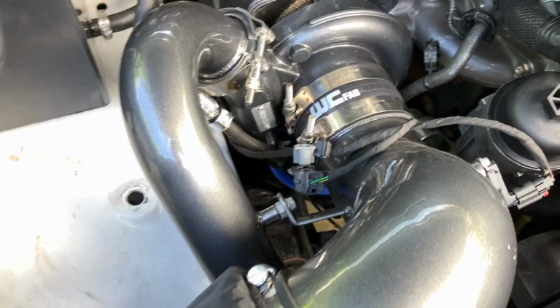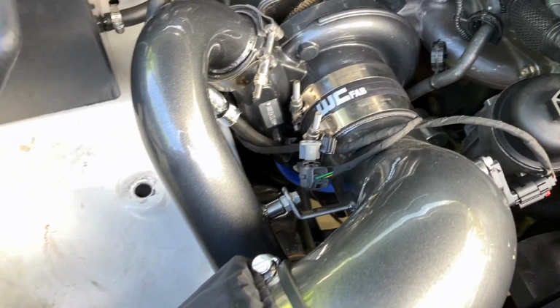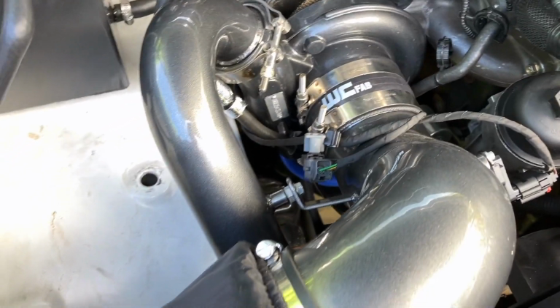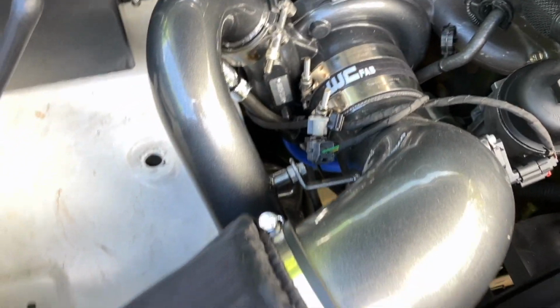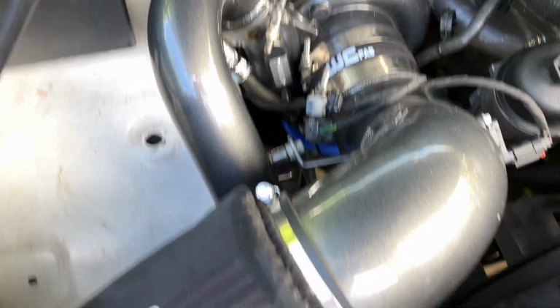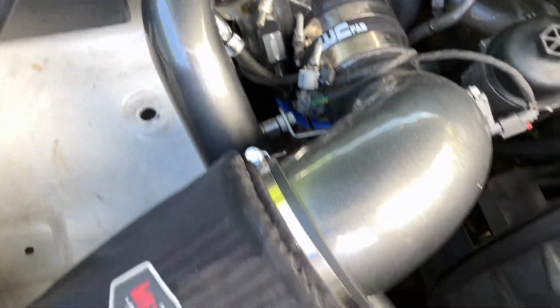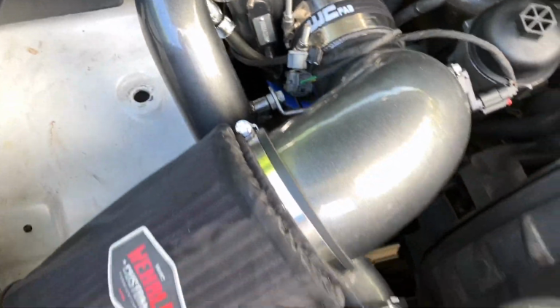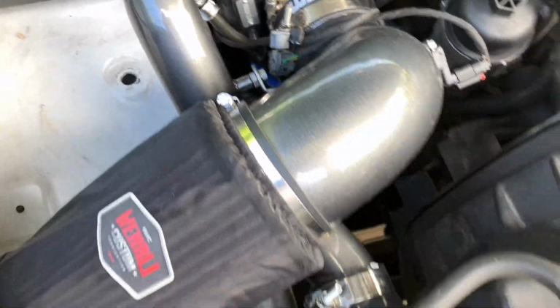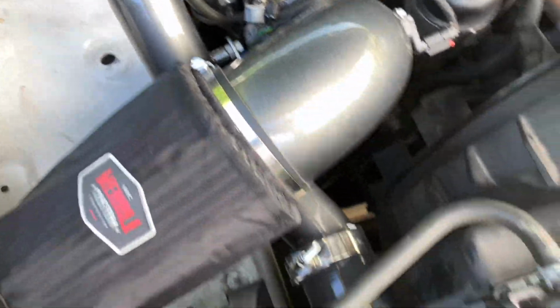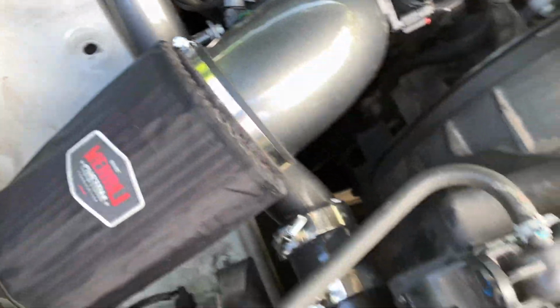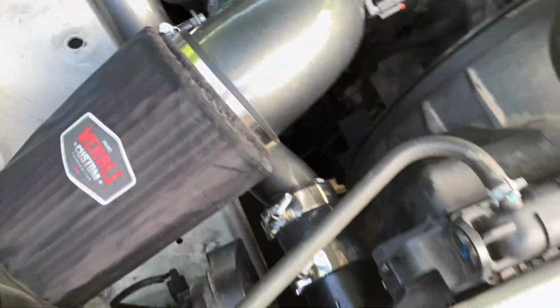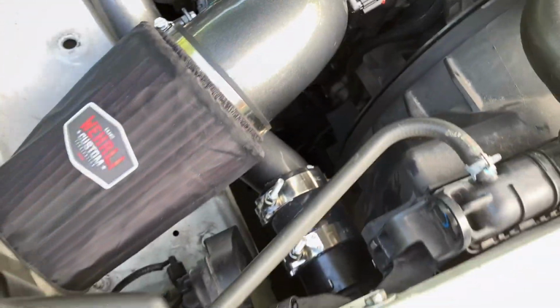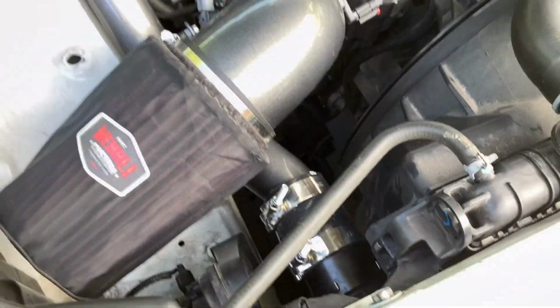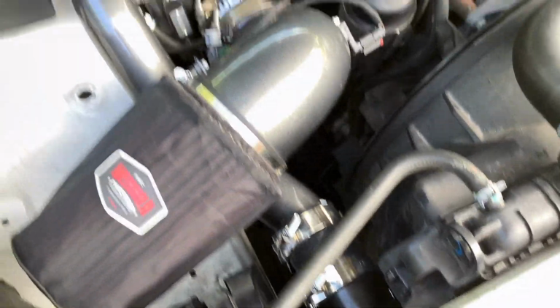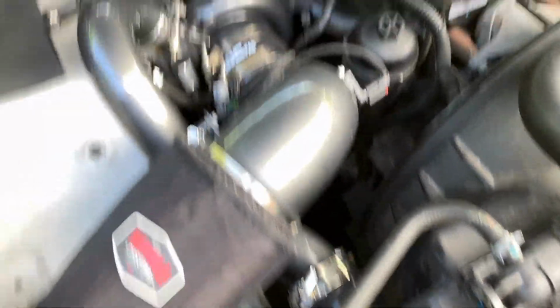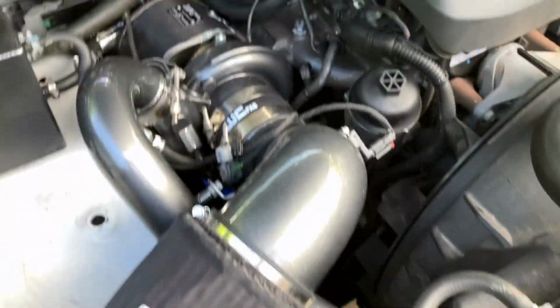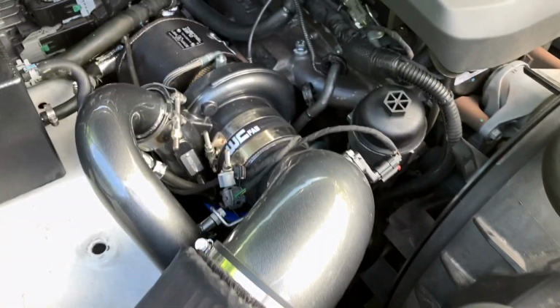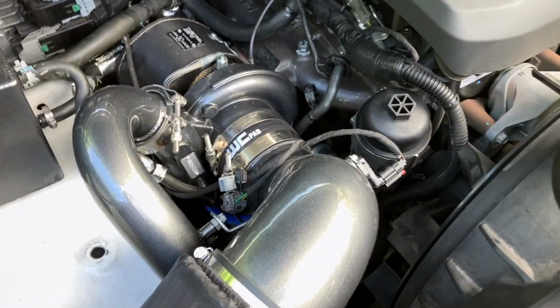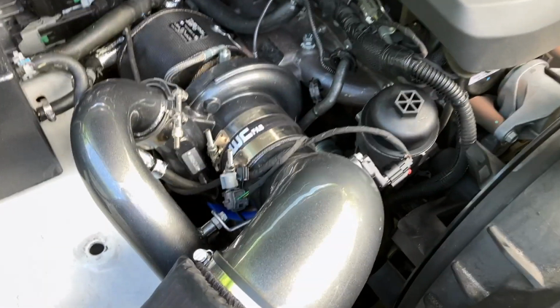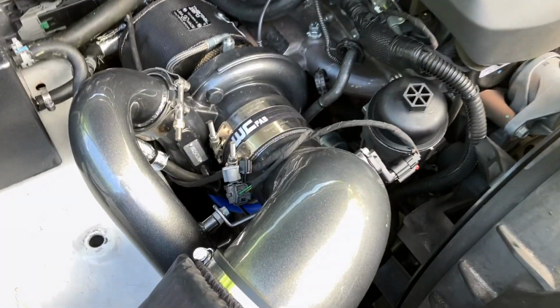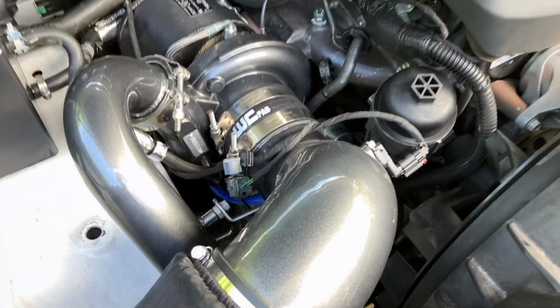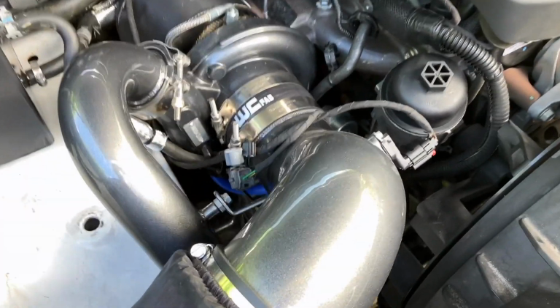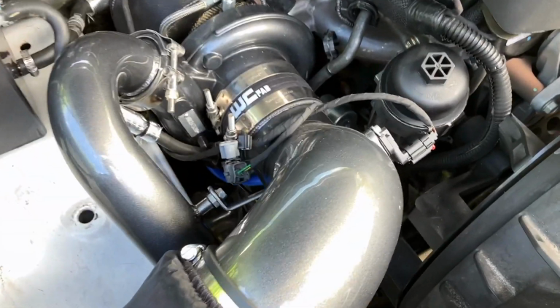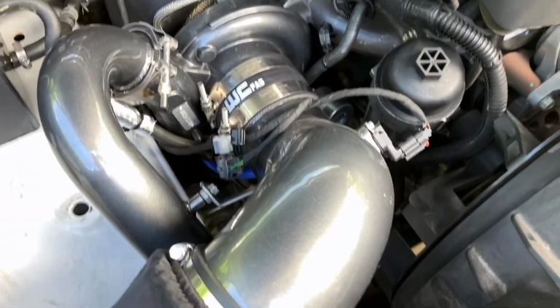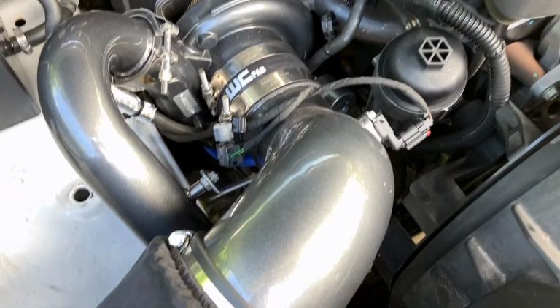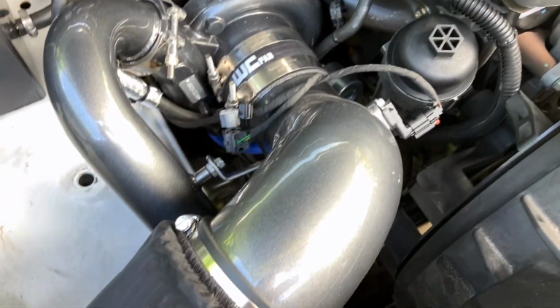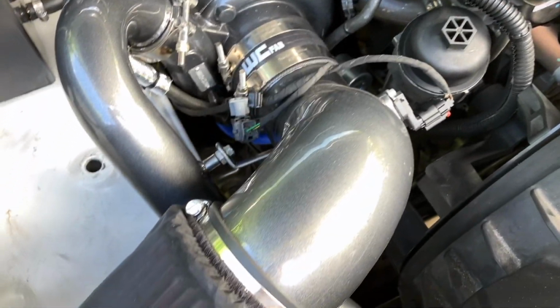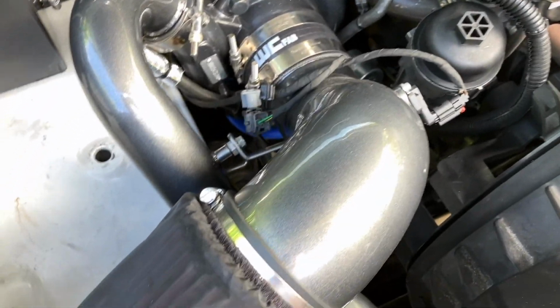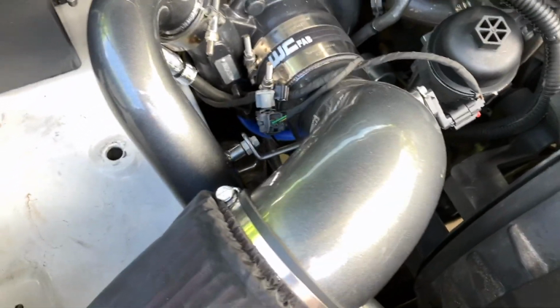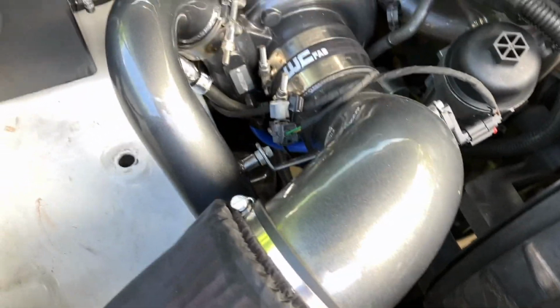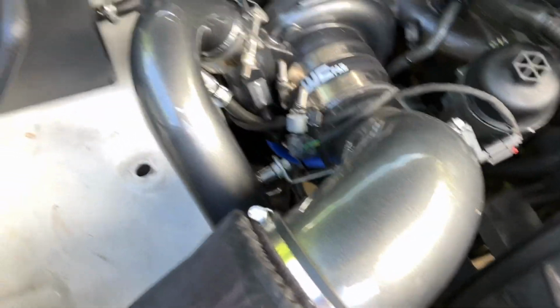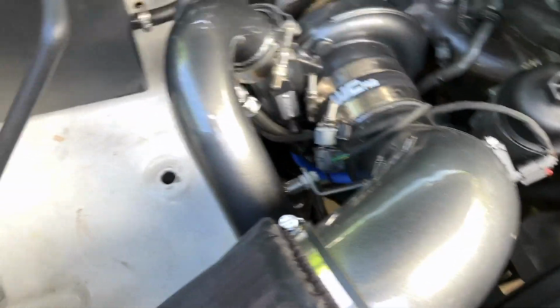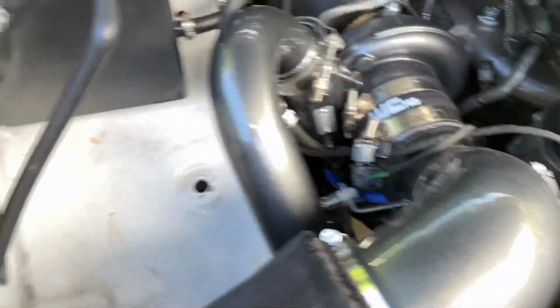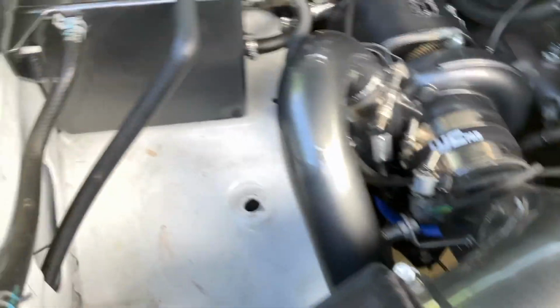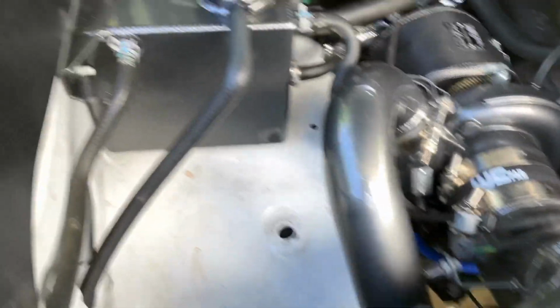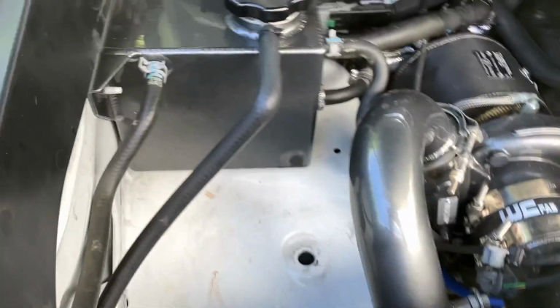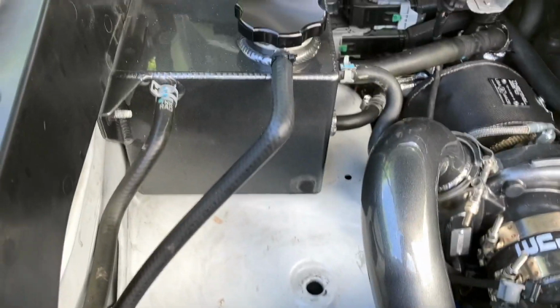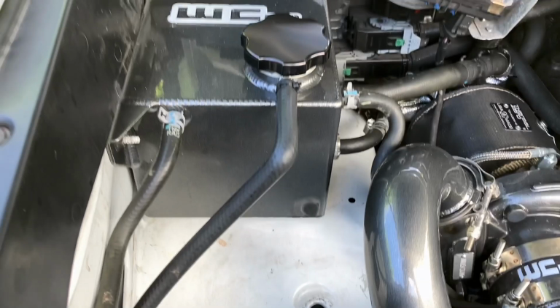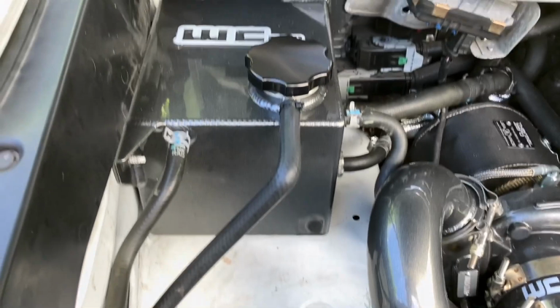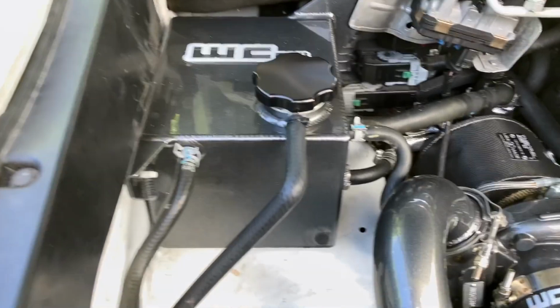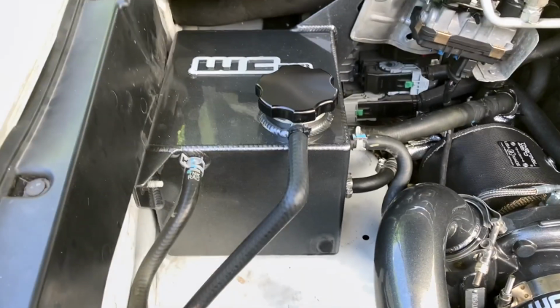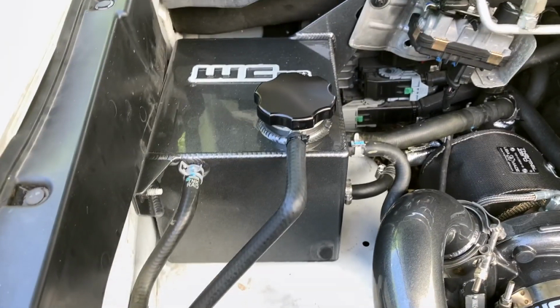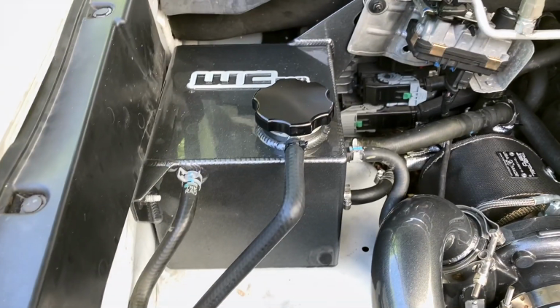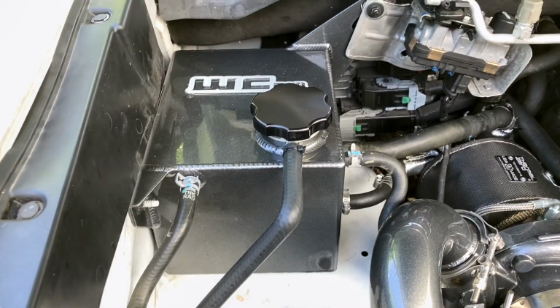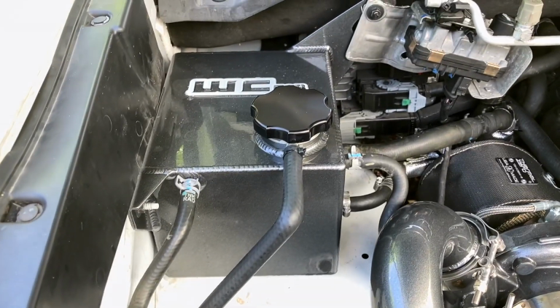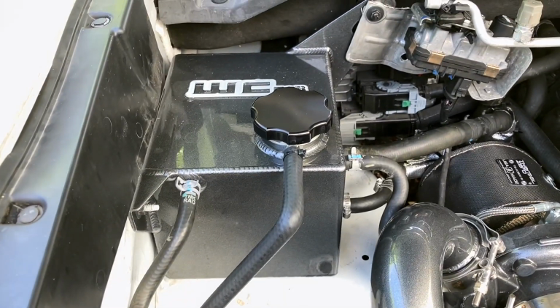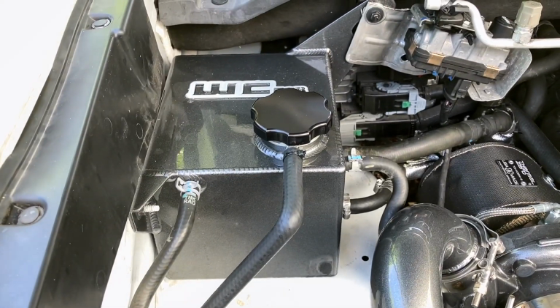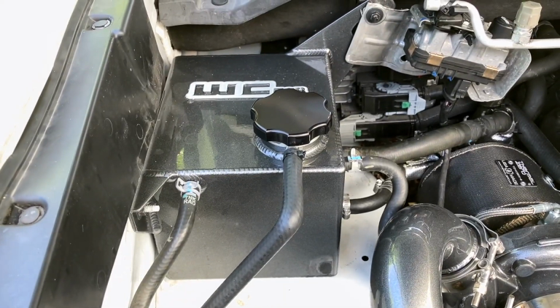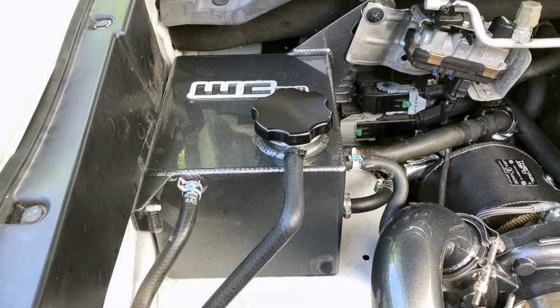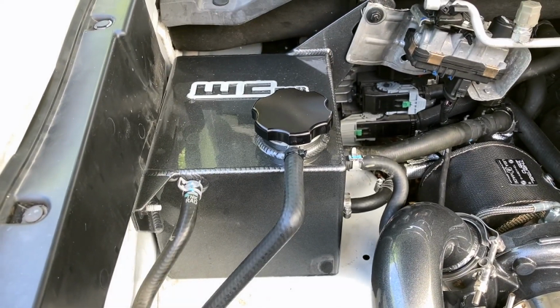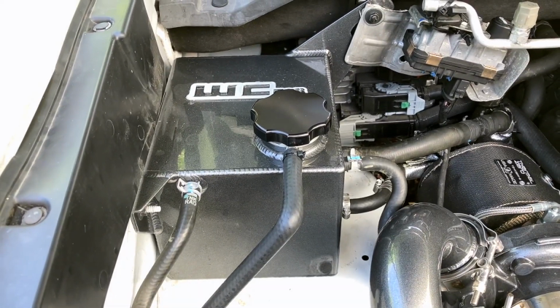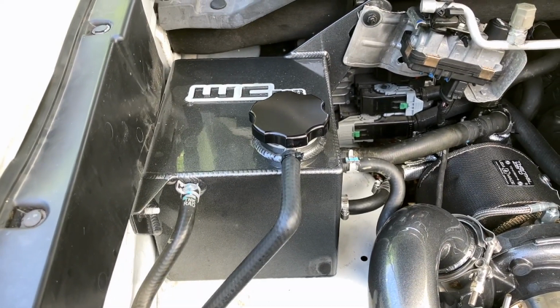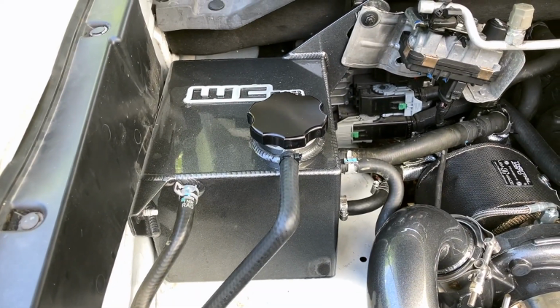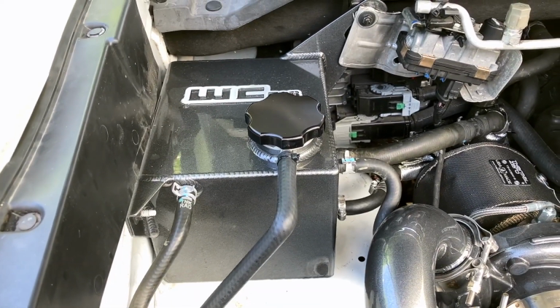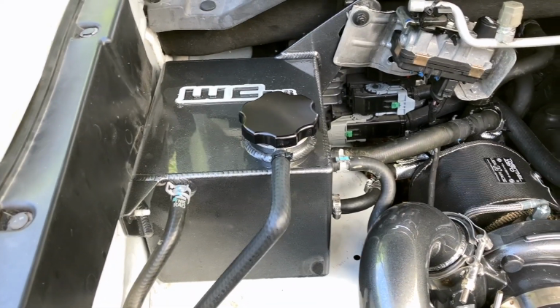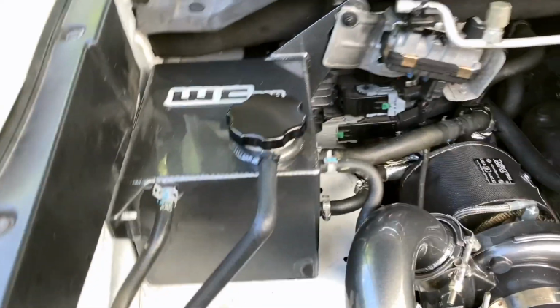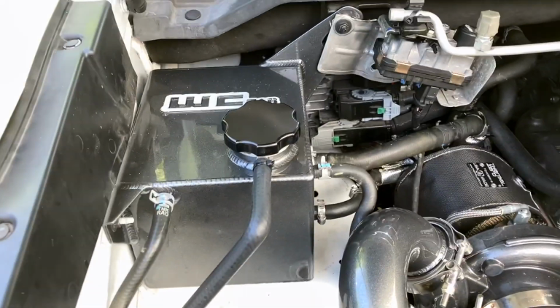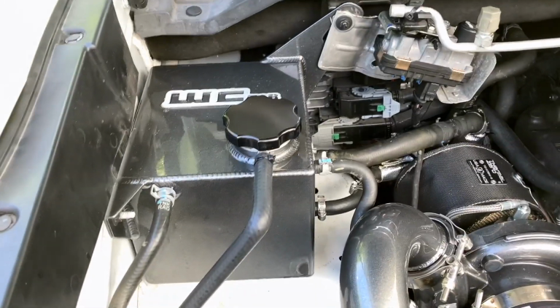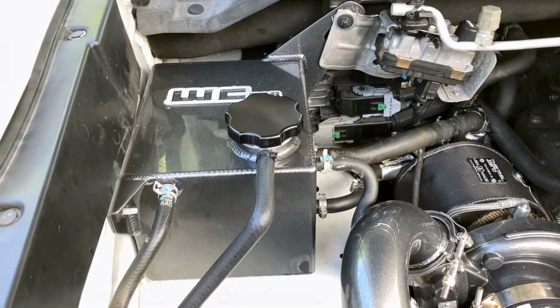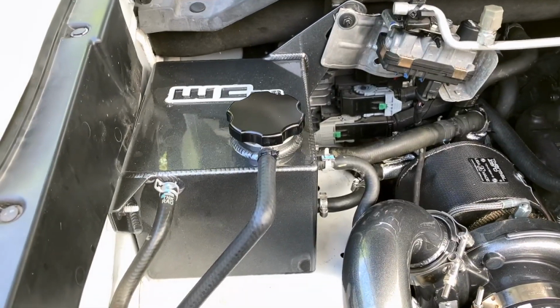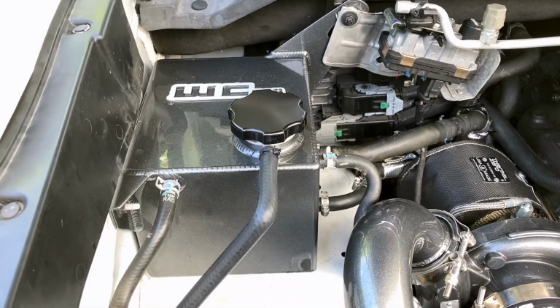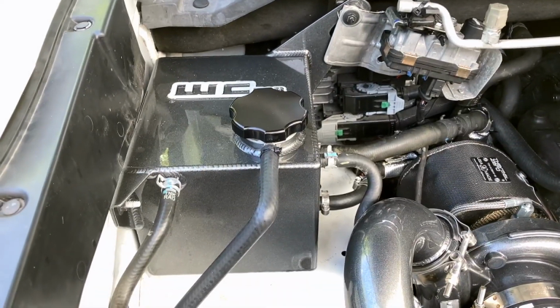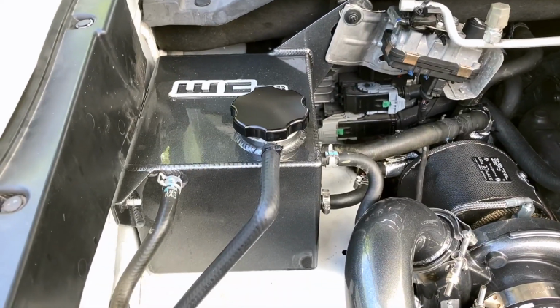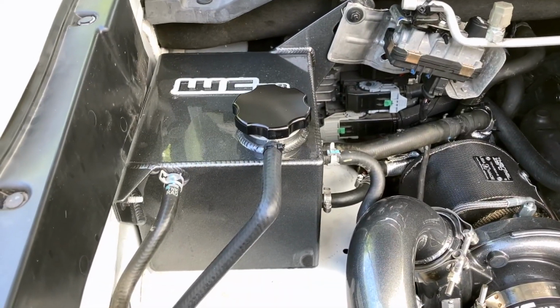Intercooler pipe on the hot side, intake, and a WC Fab coolant tank to wrap everything up.